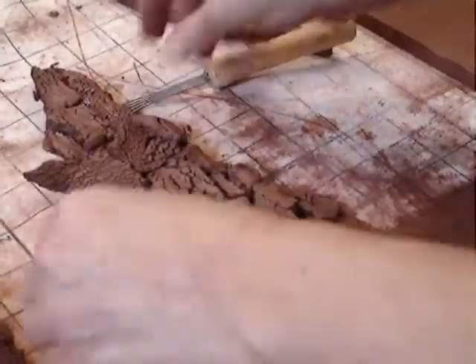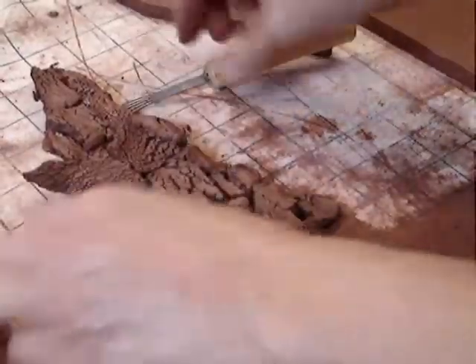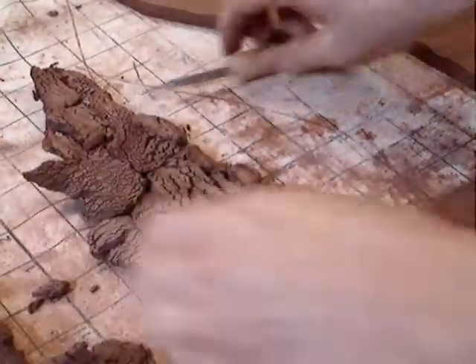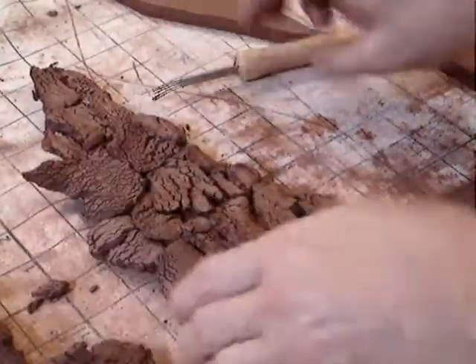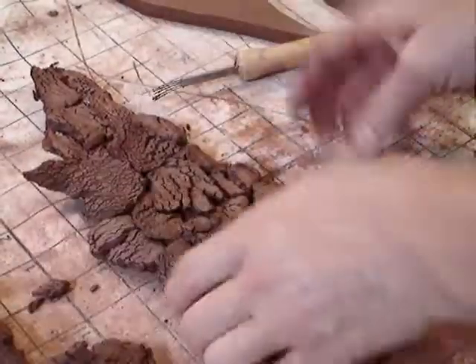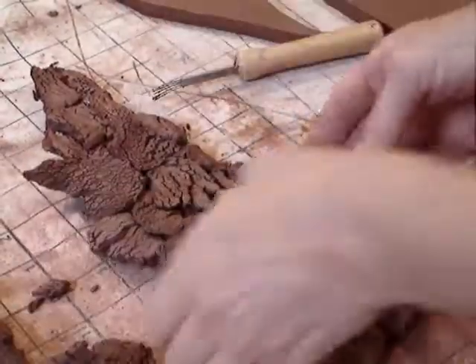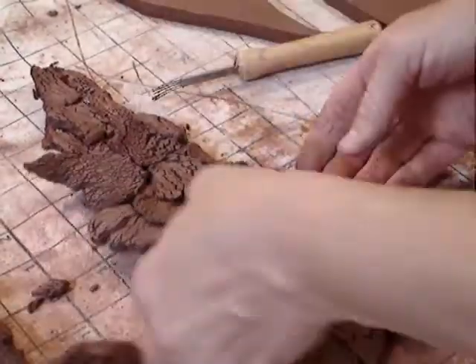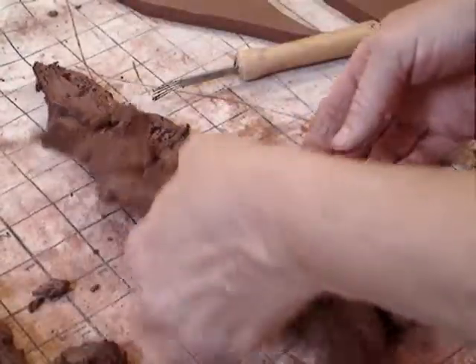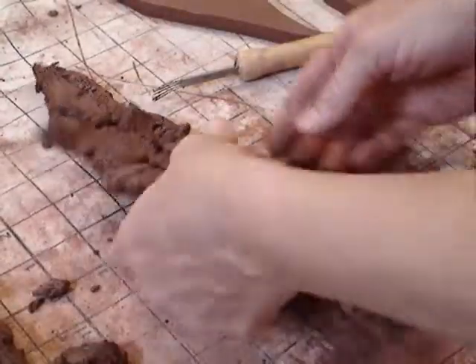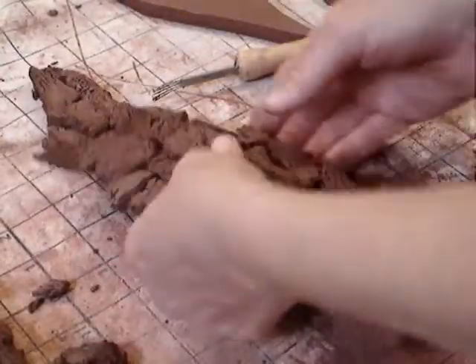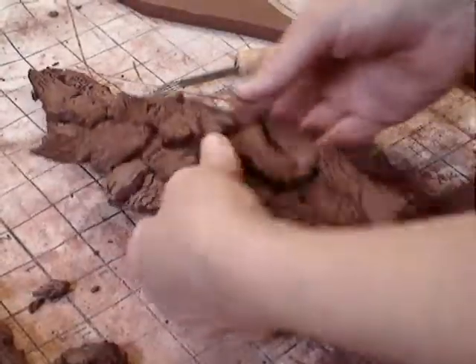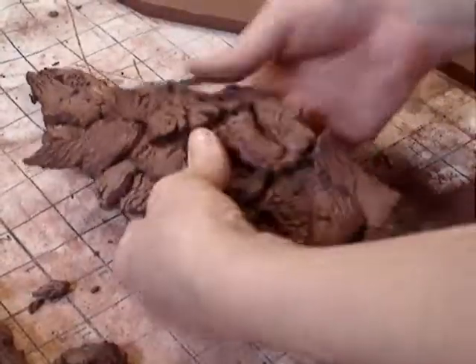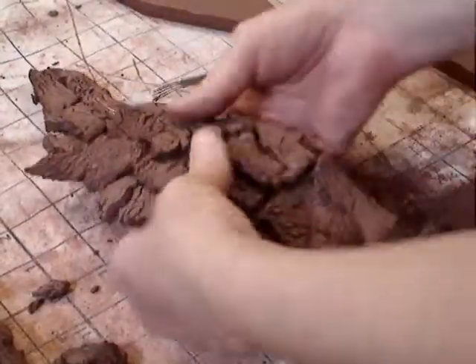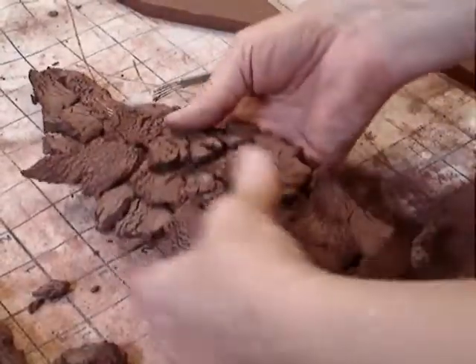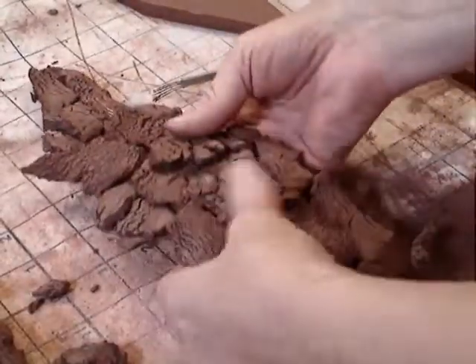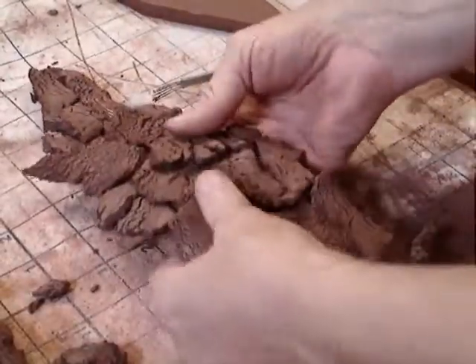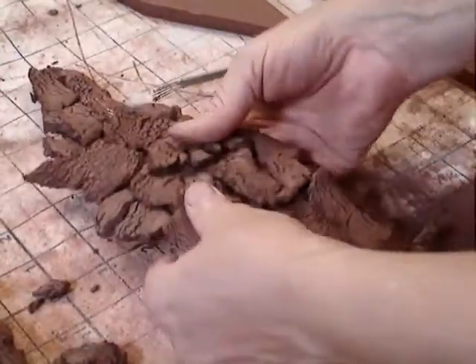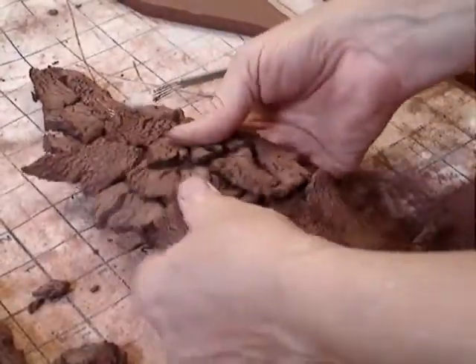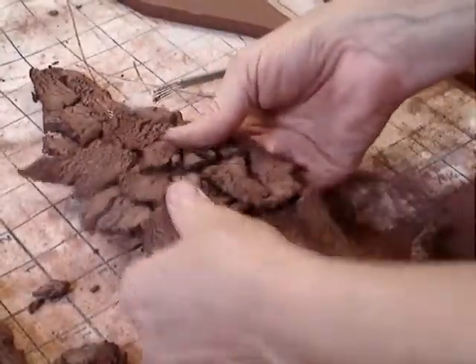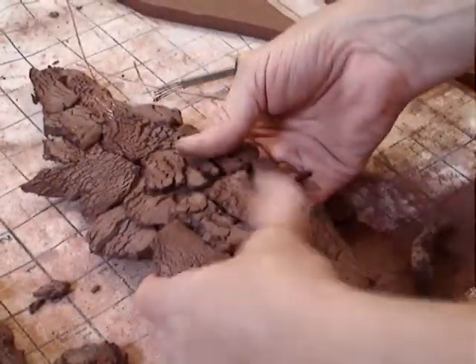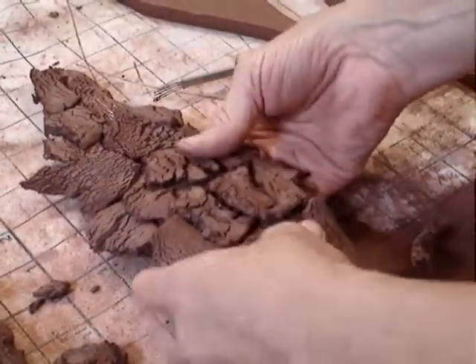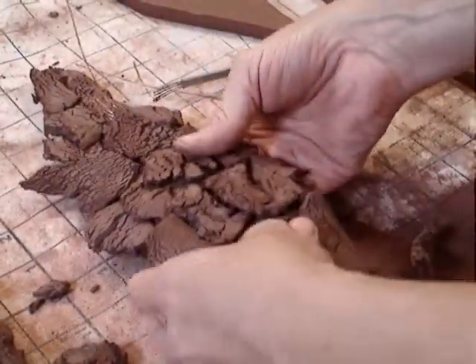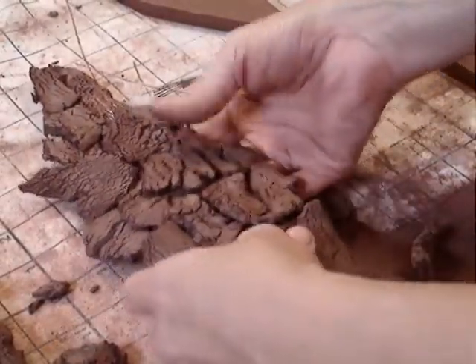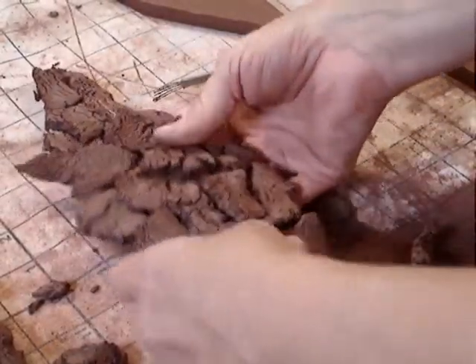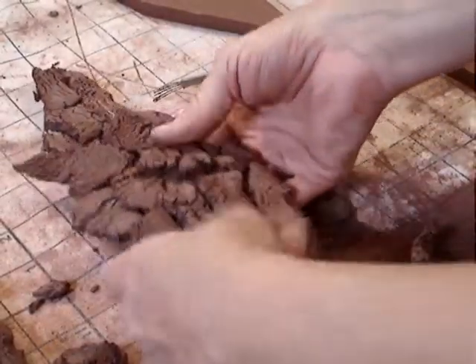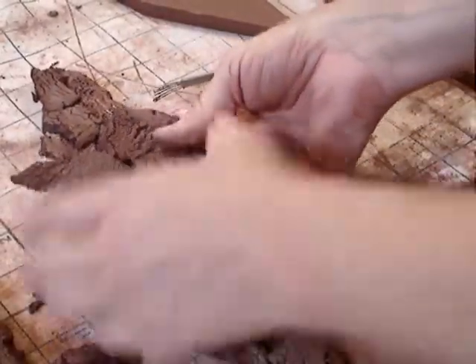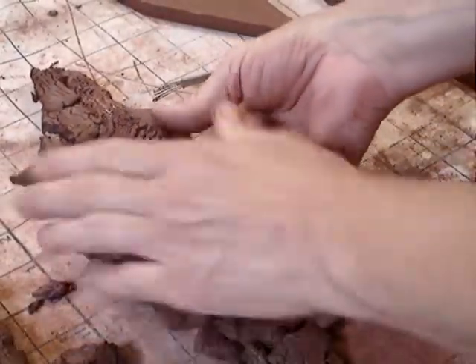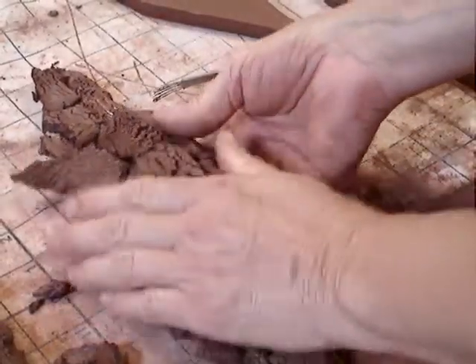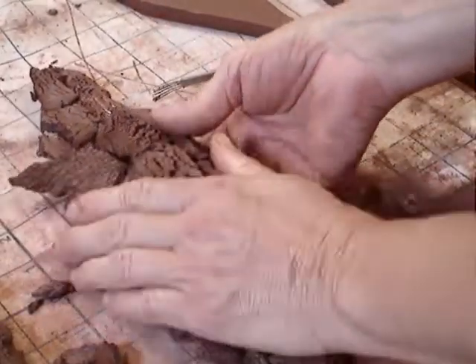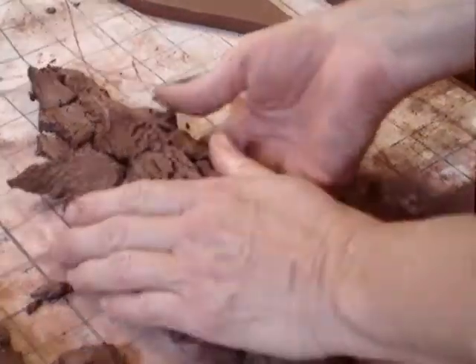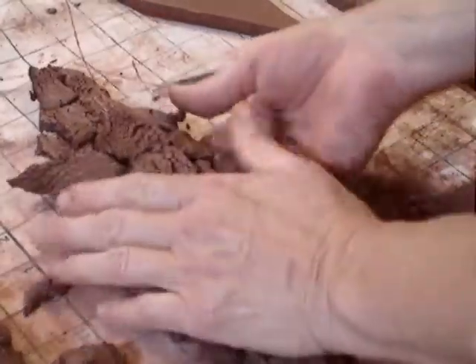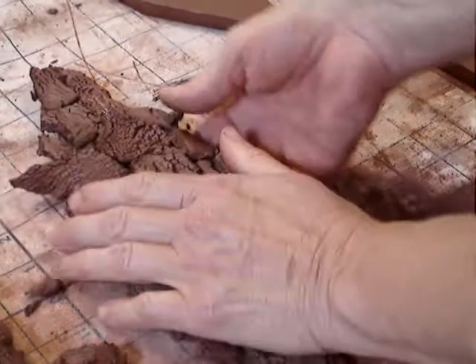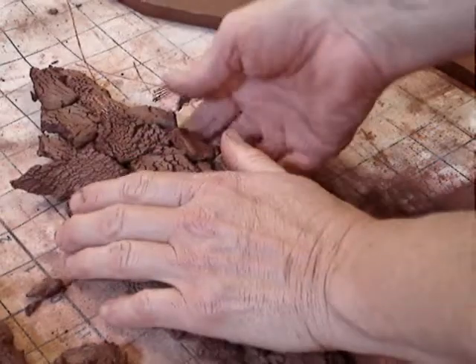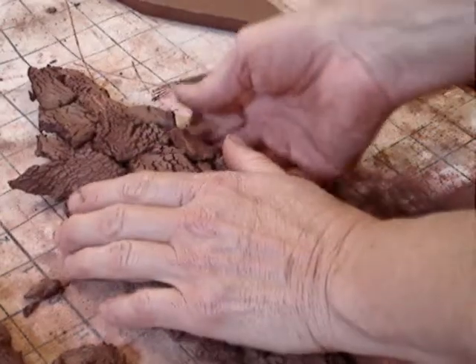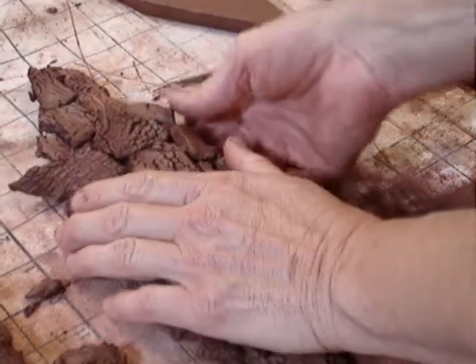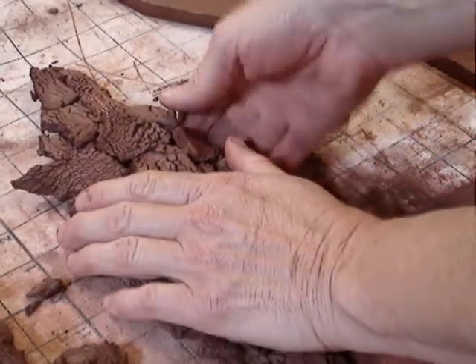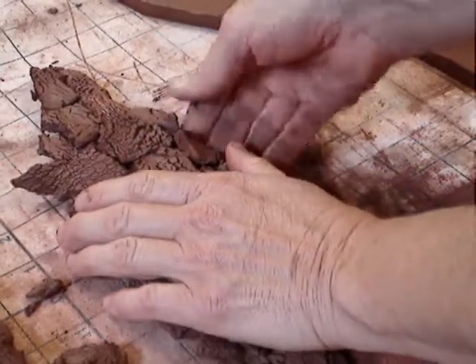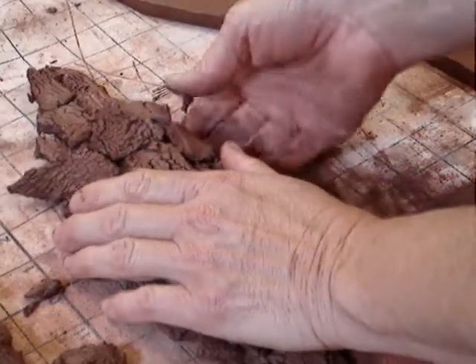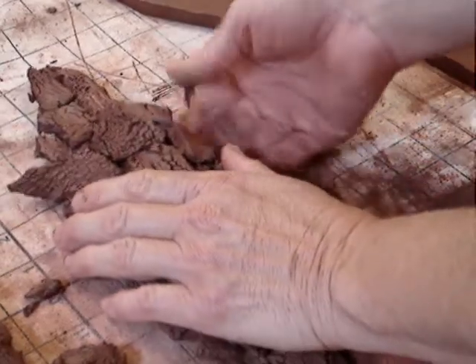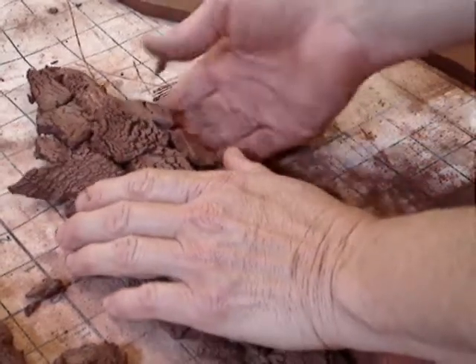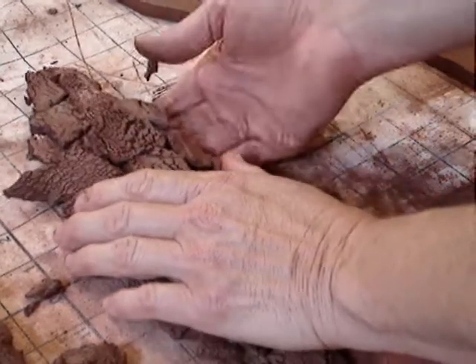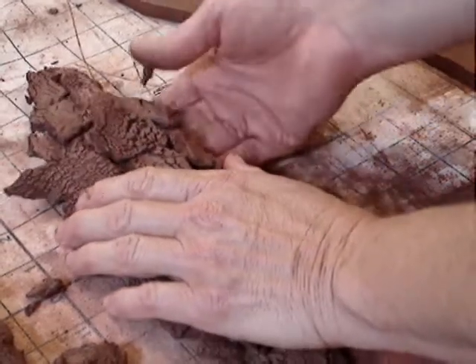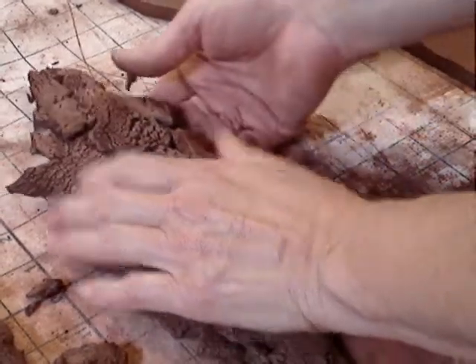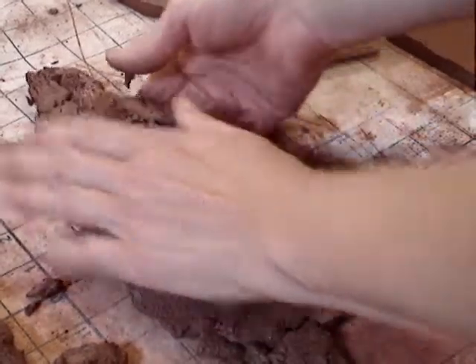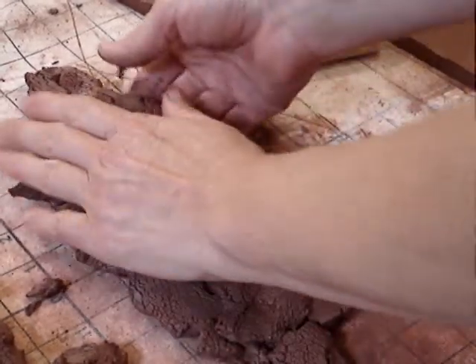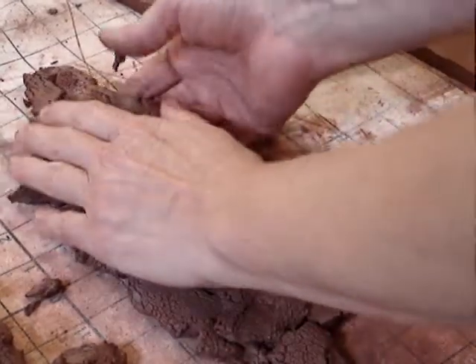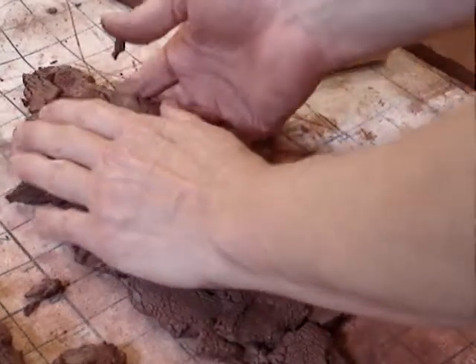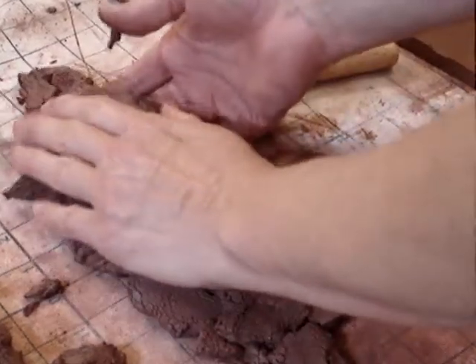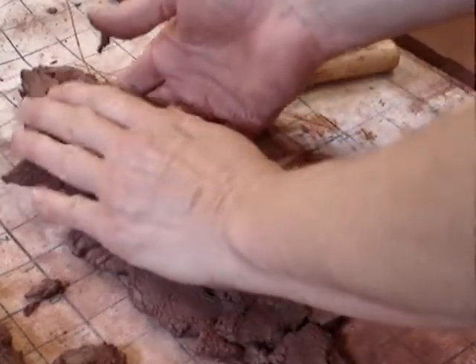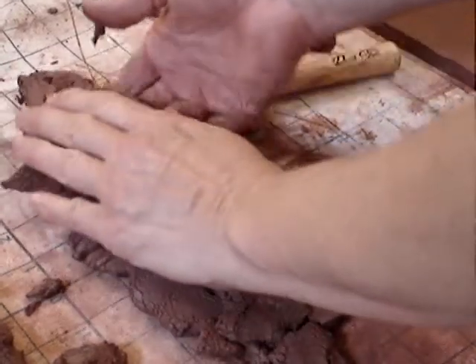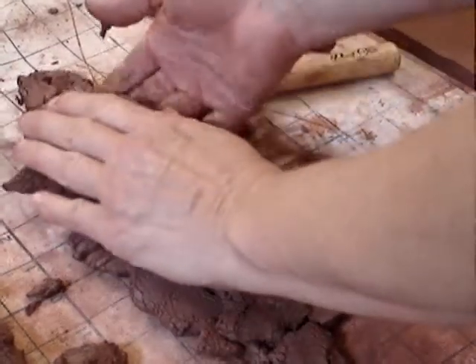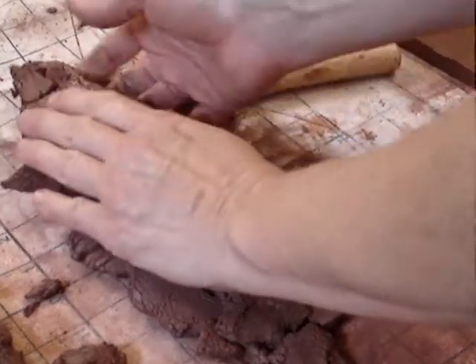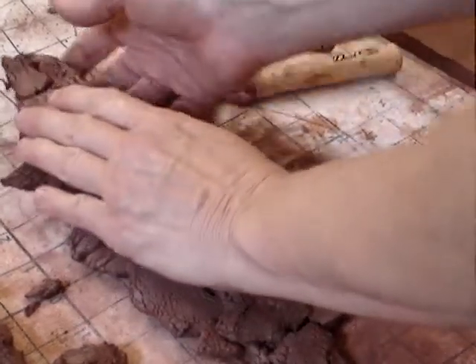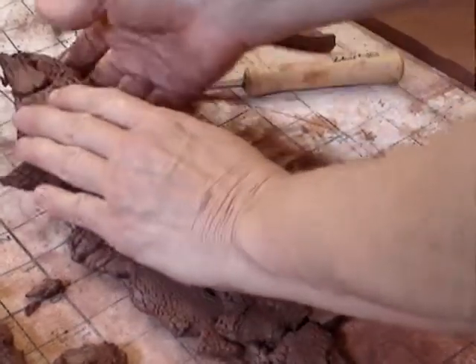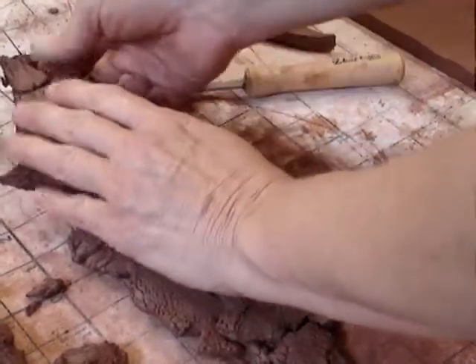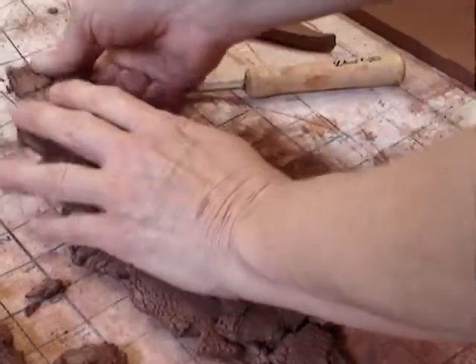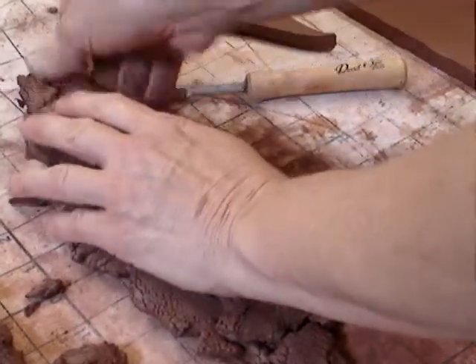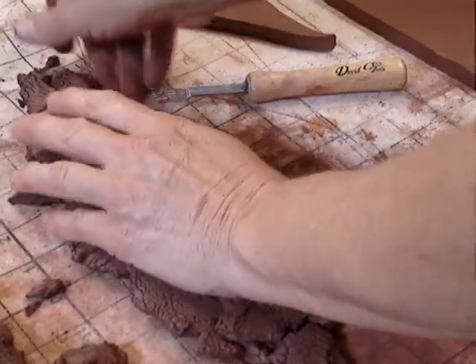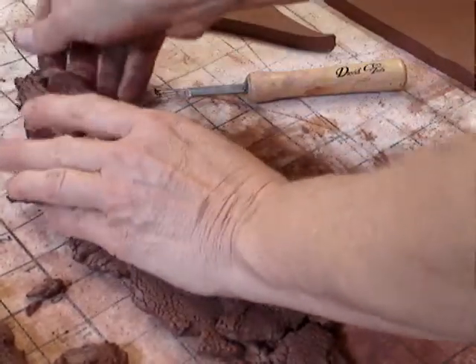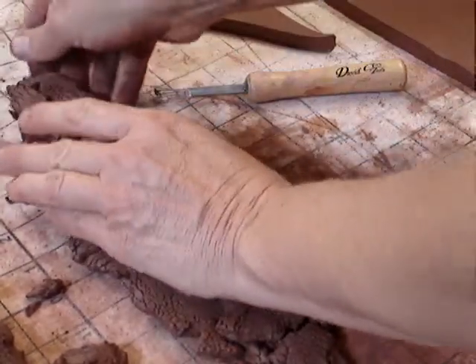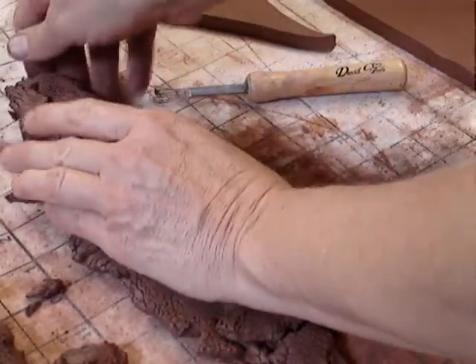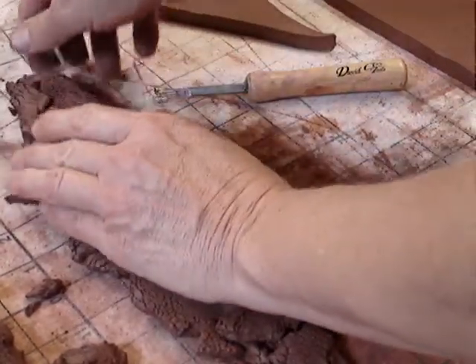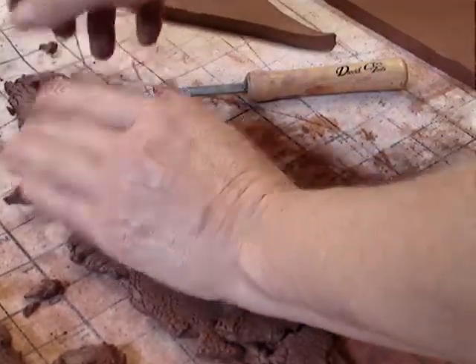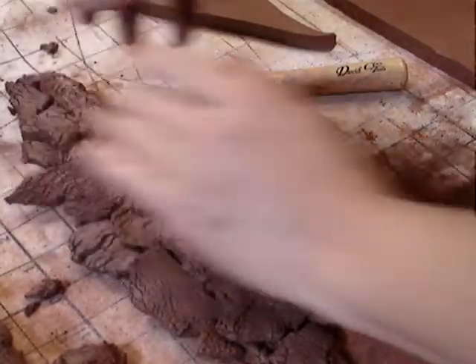And then afterwards, when it's done, I kind of bend it a little bit to give it a little bit of depth, and that's it.